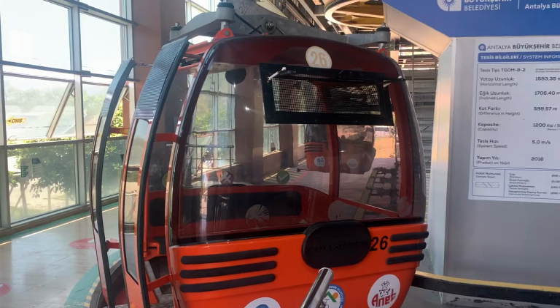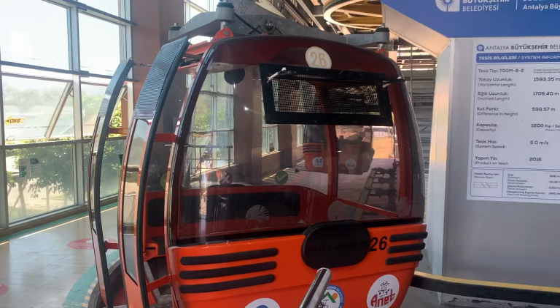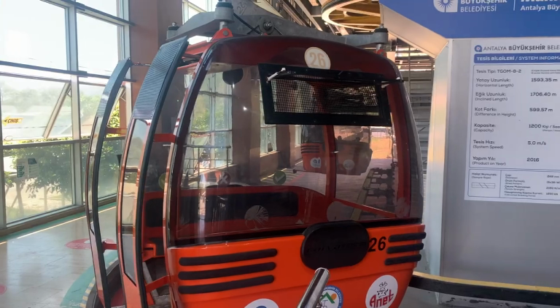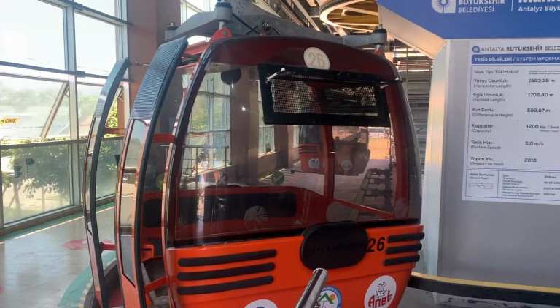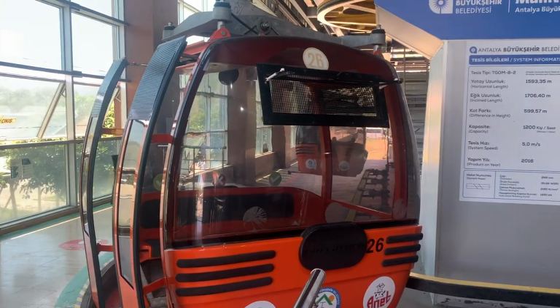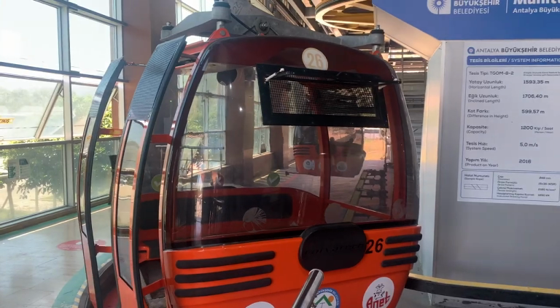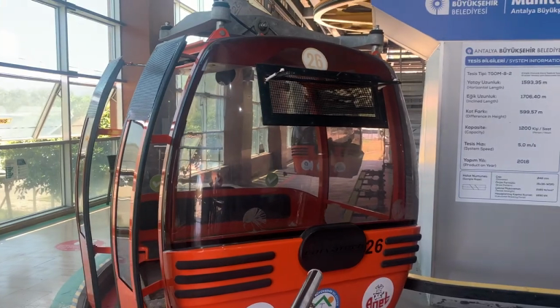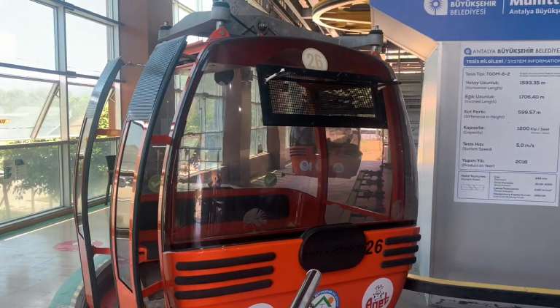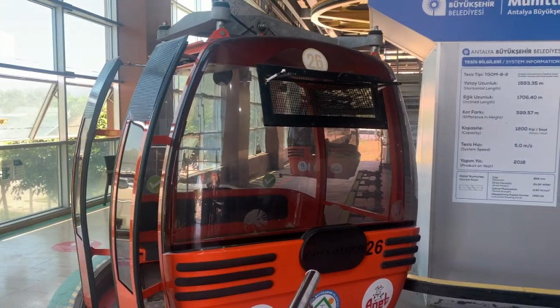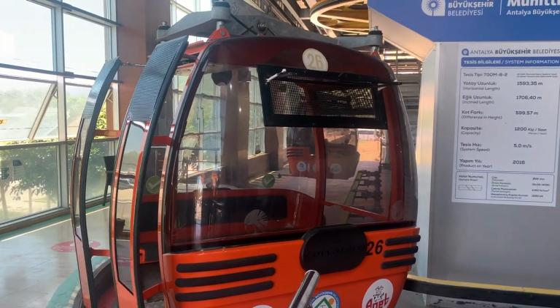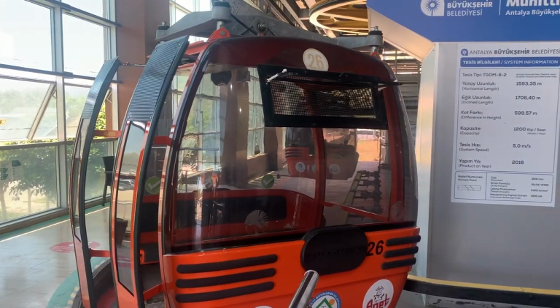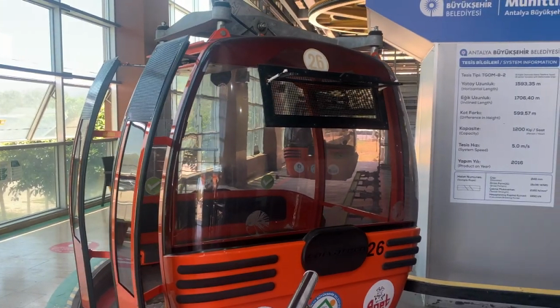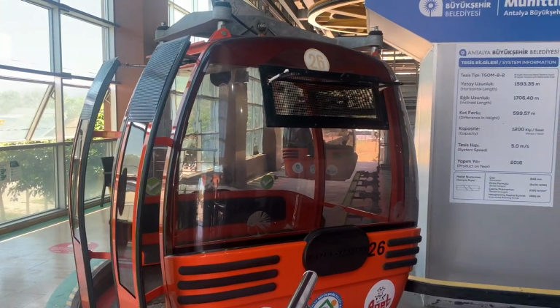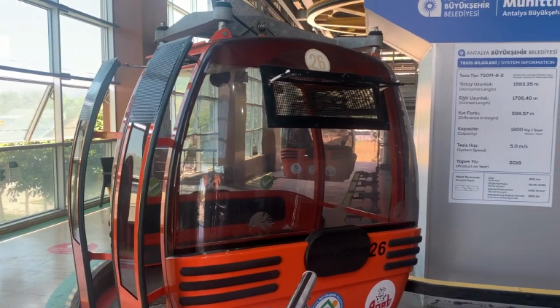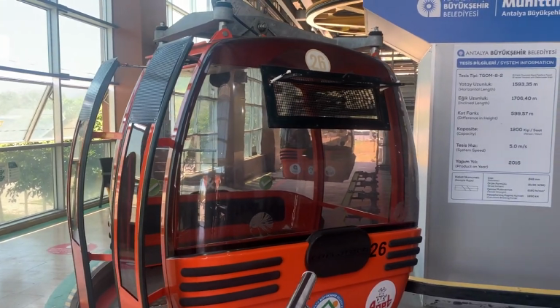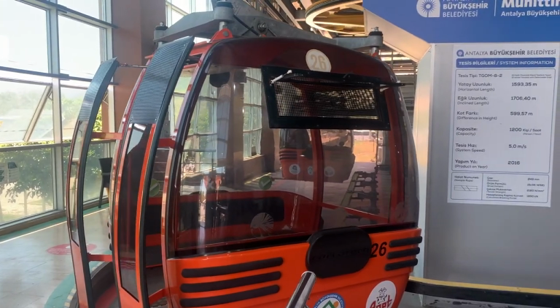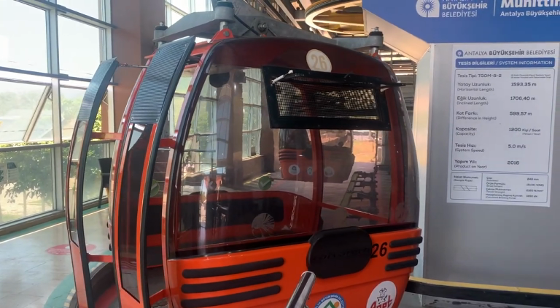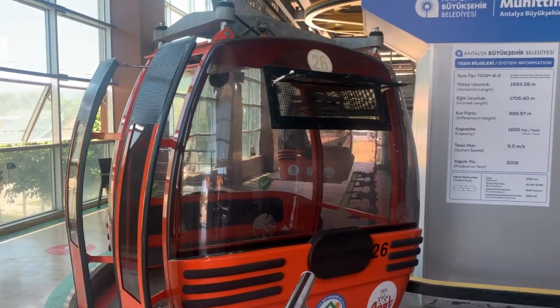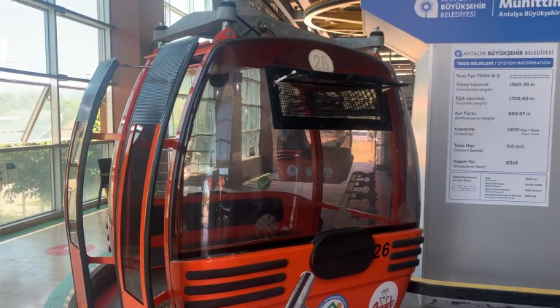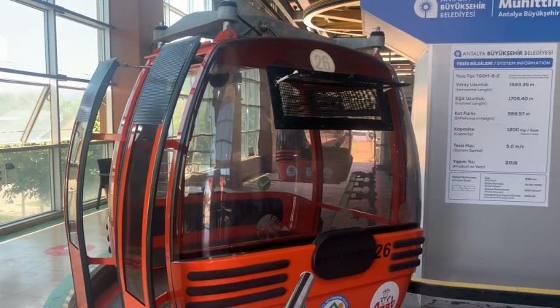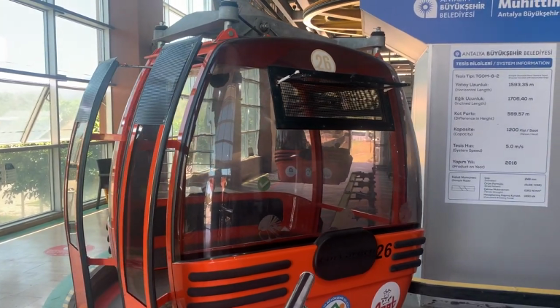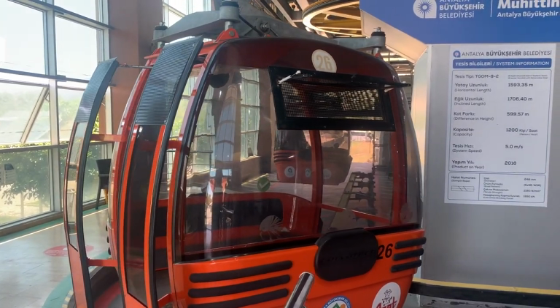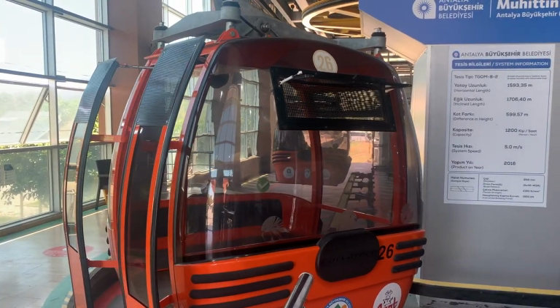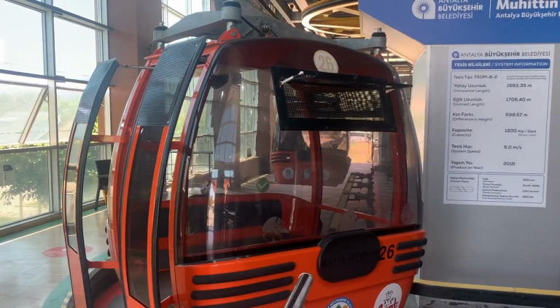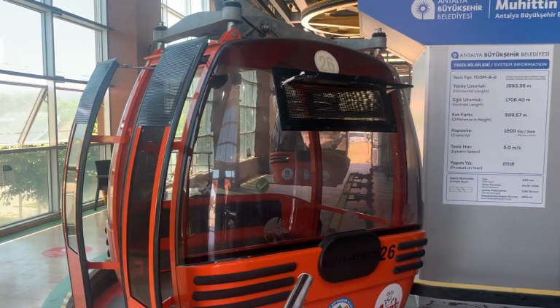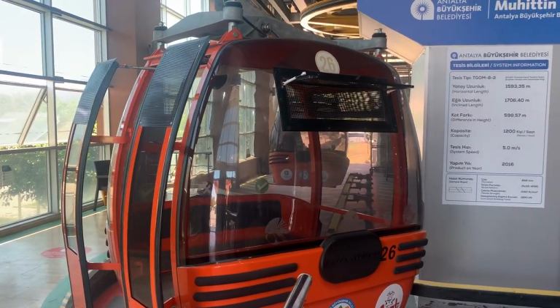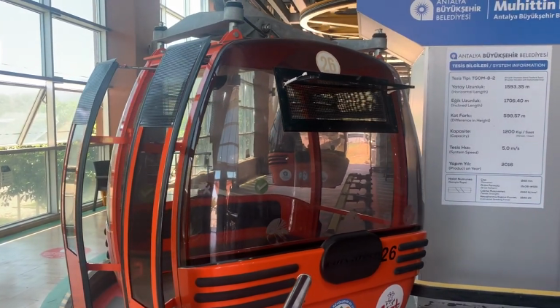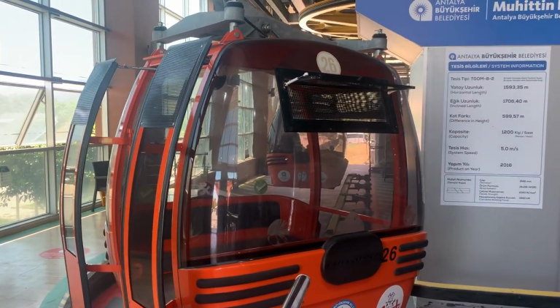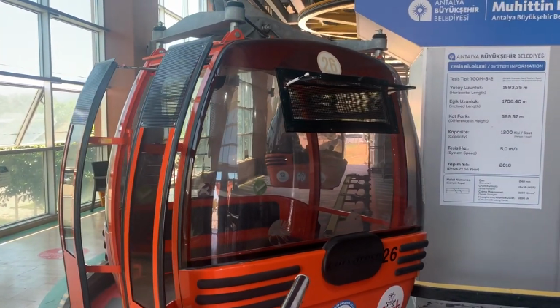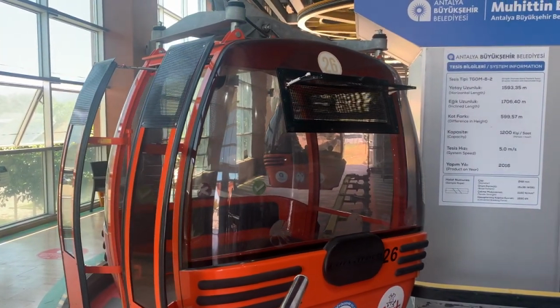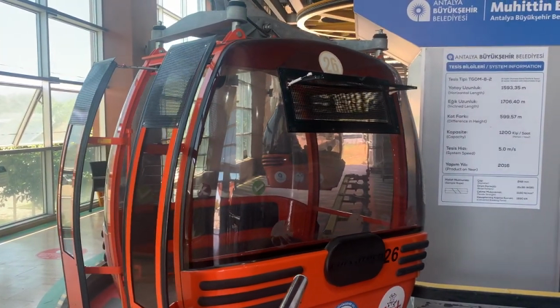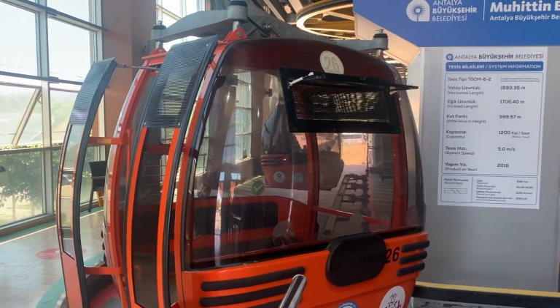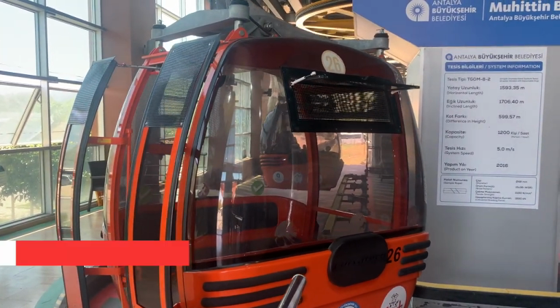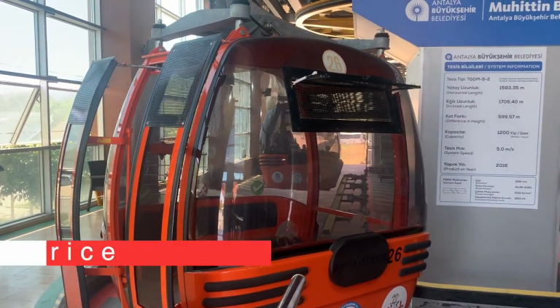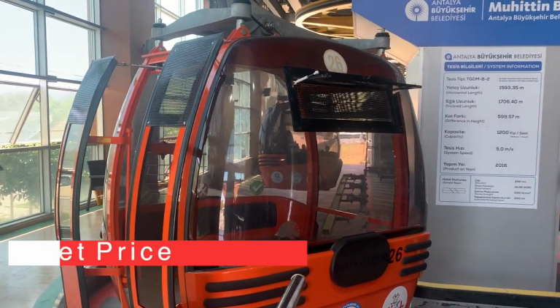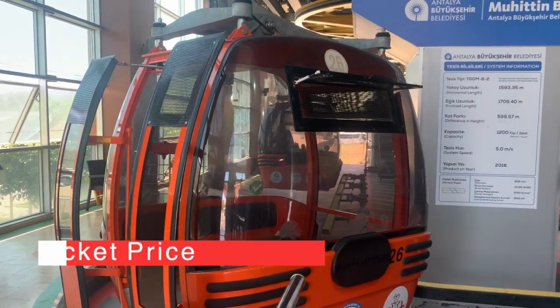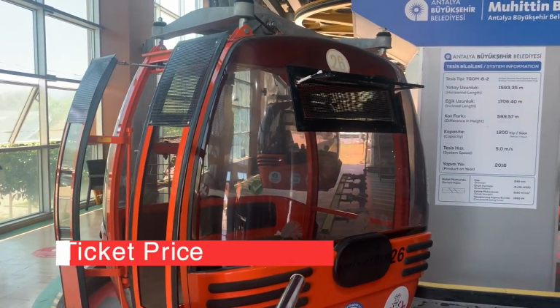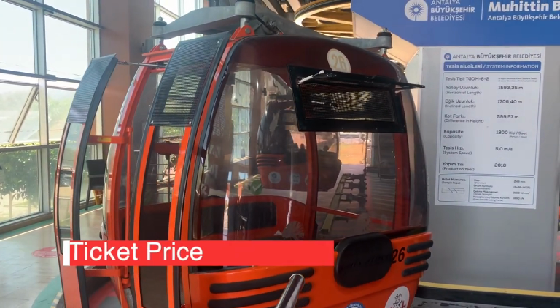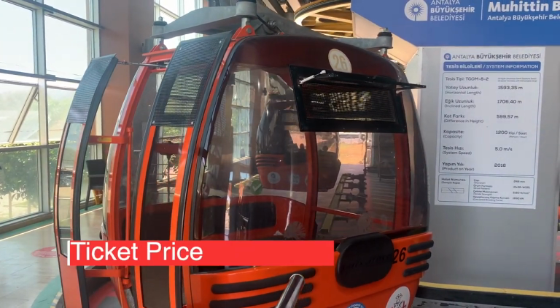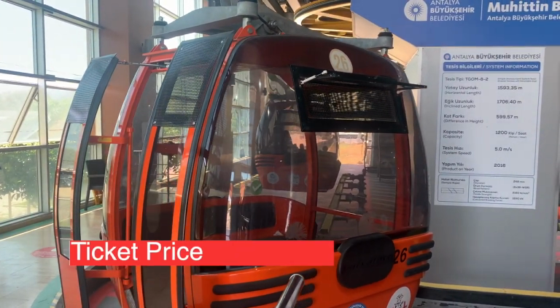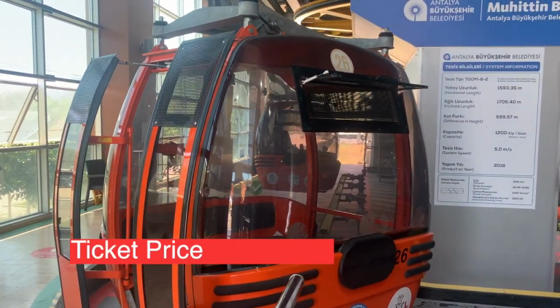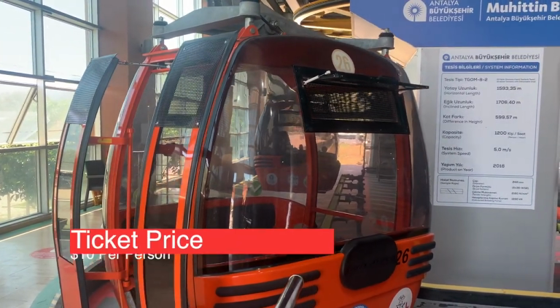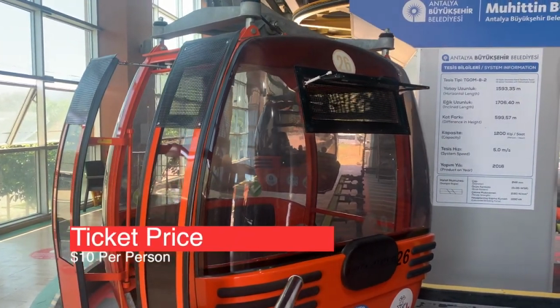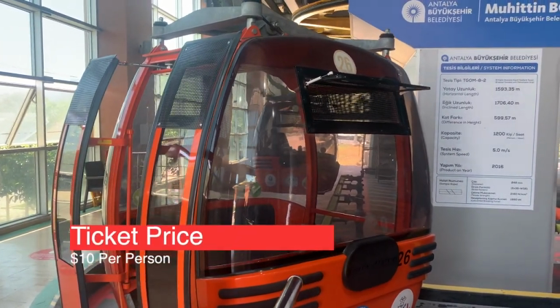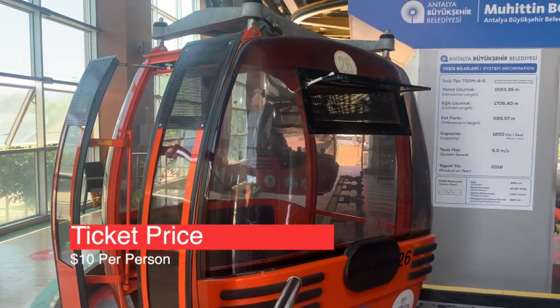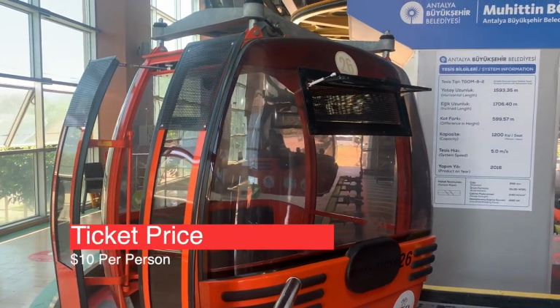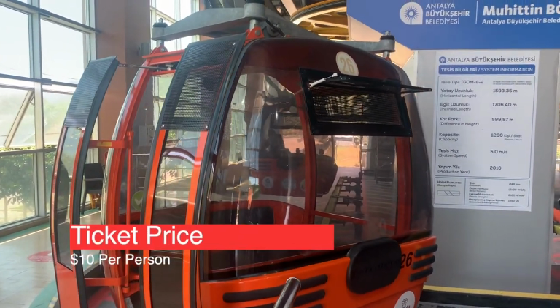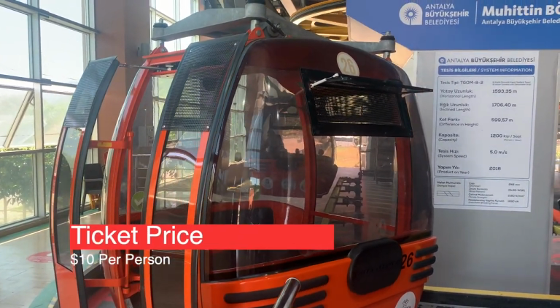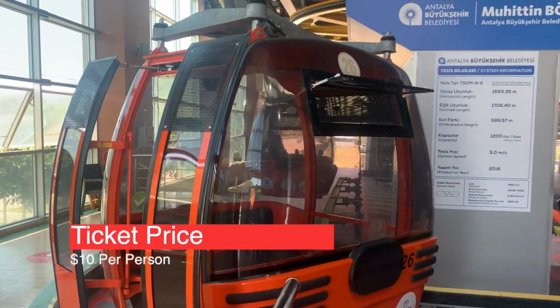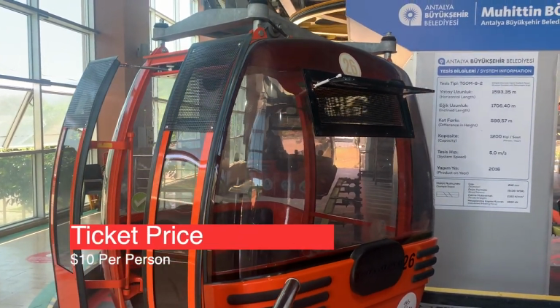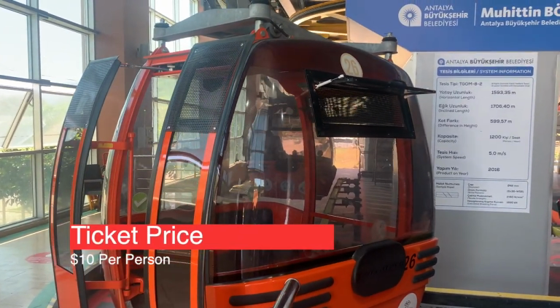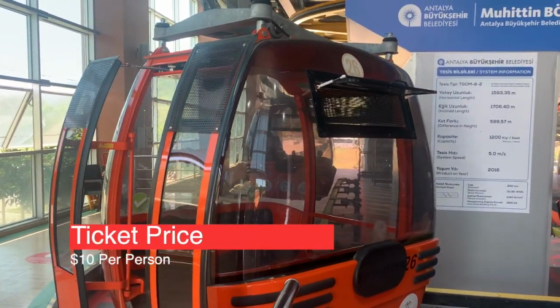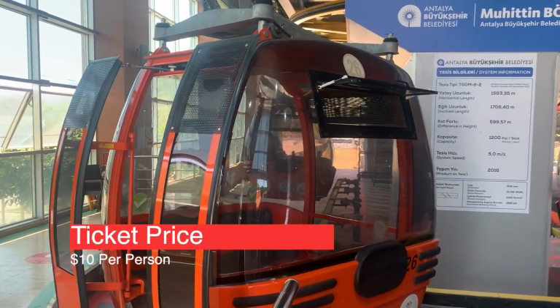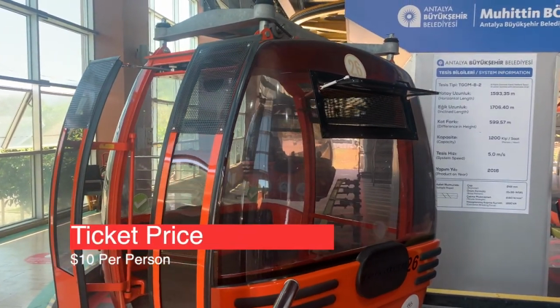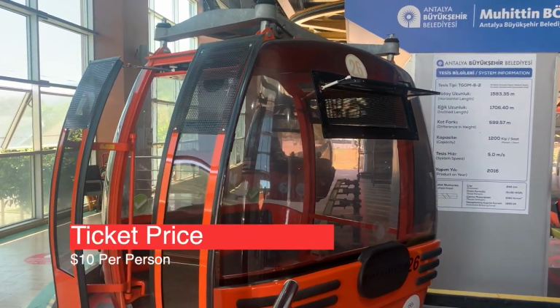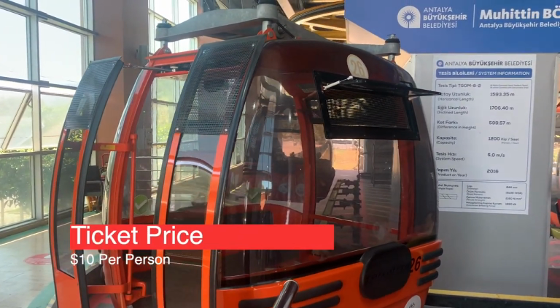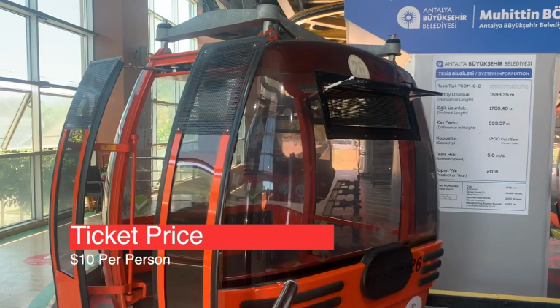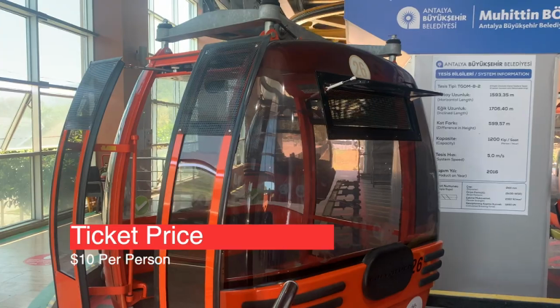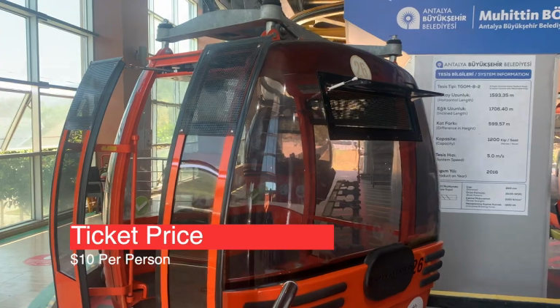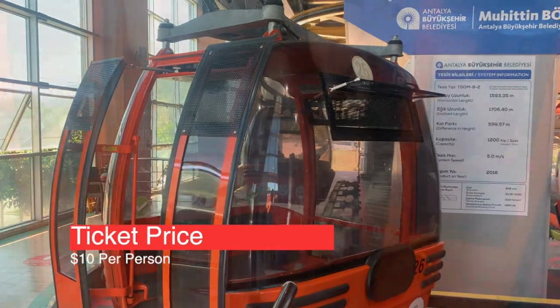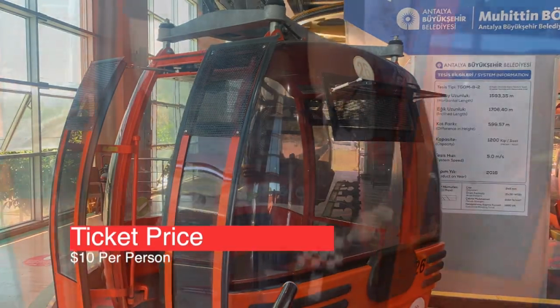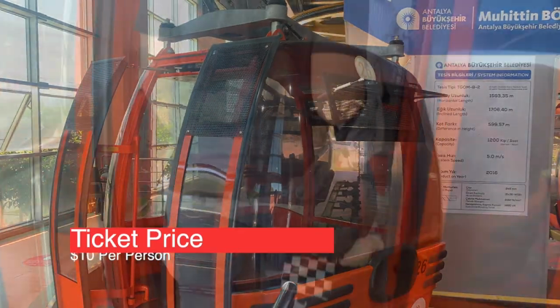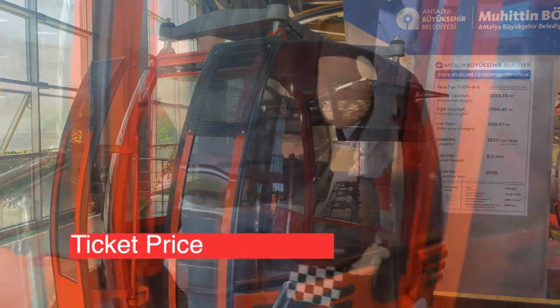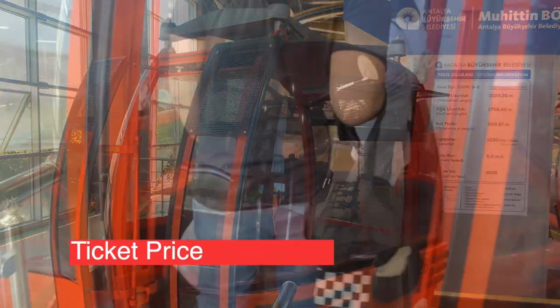There's even public transport that will get you here cheaper. Tickets are priced at about $10 and they do accept credit cards.